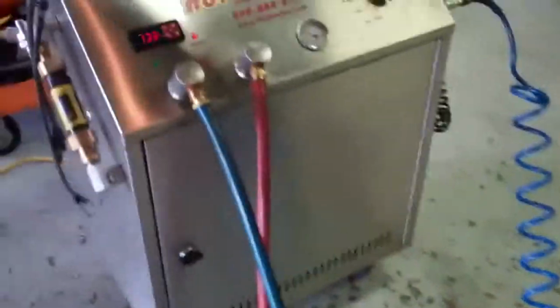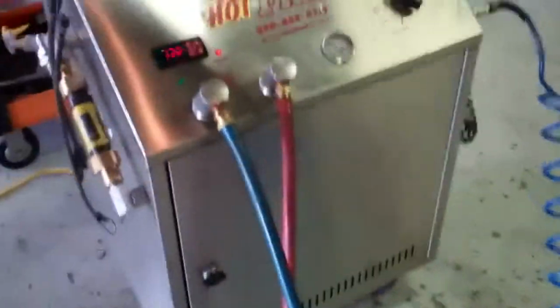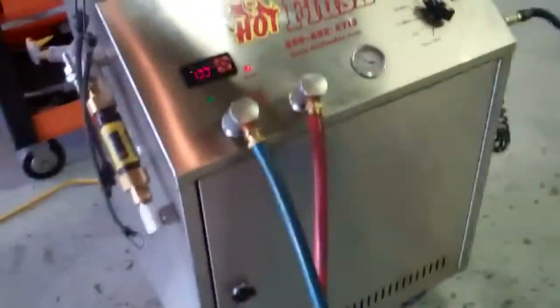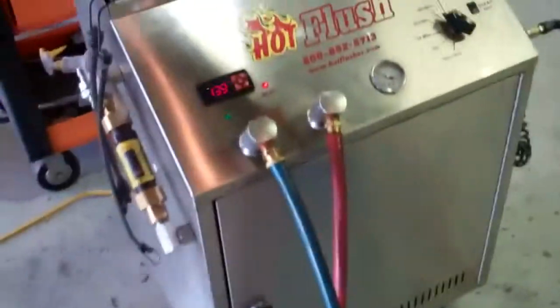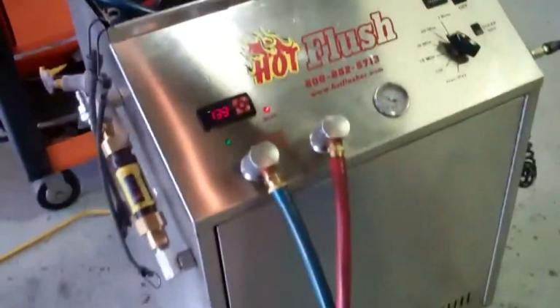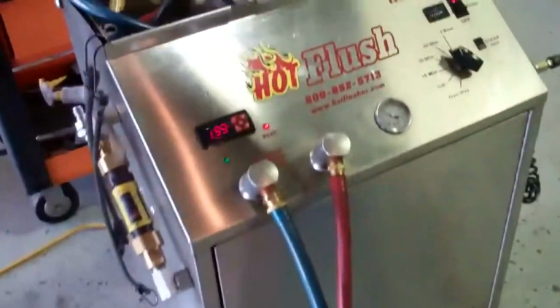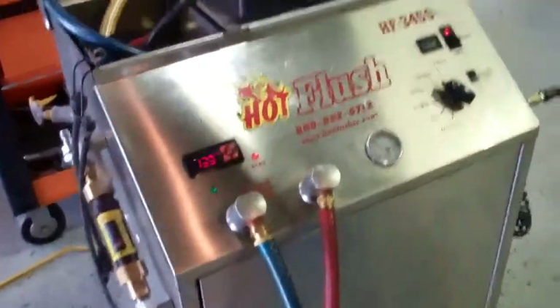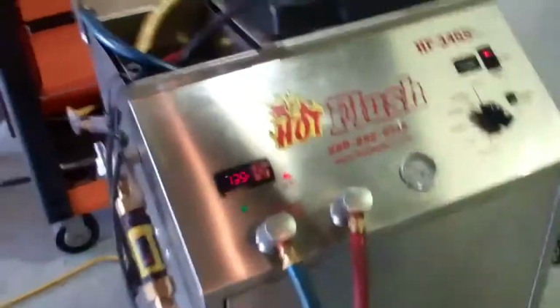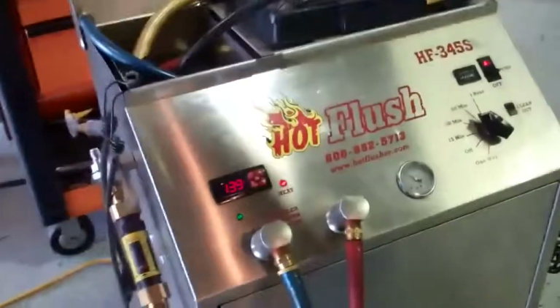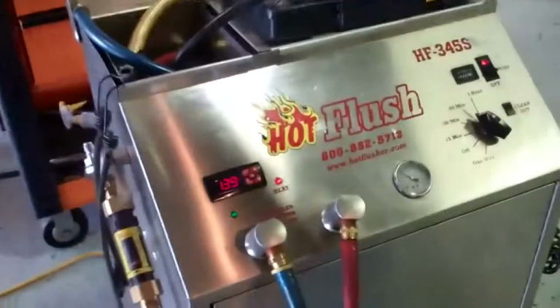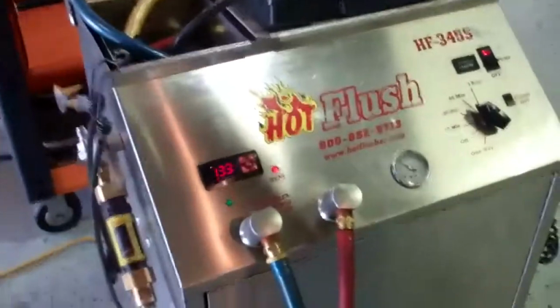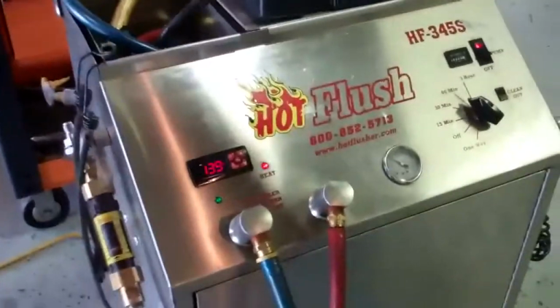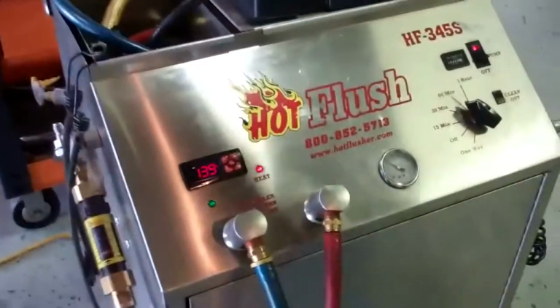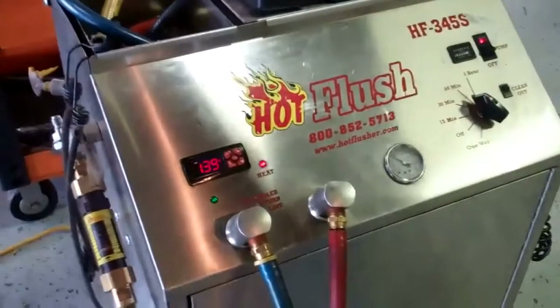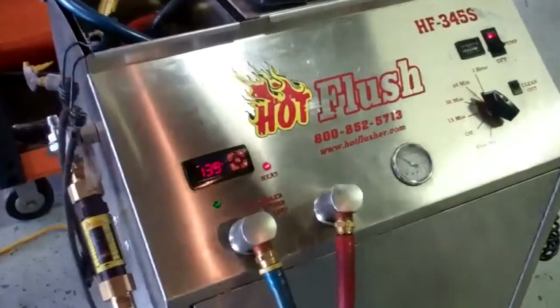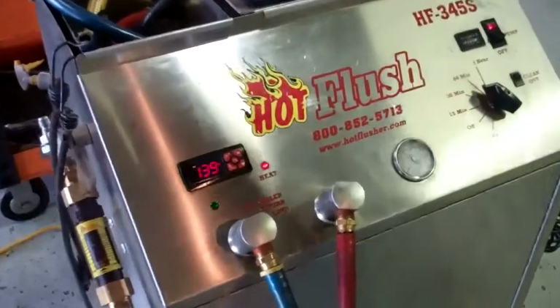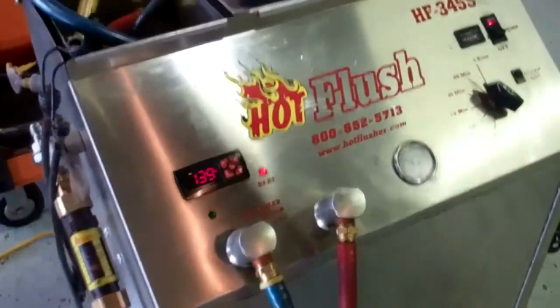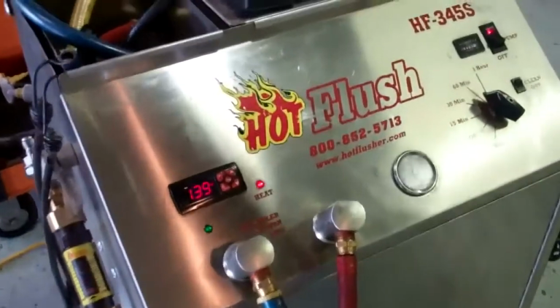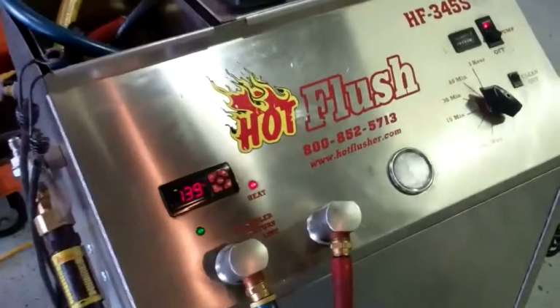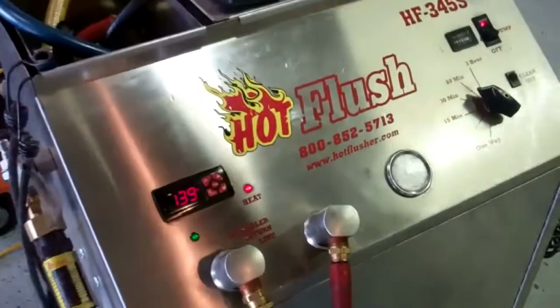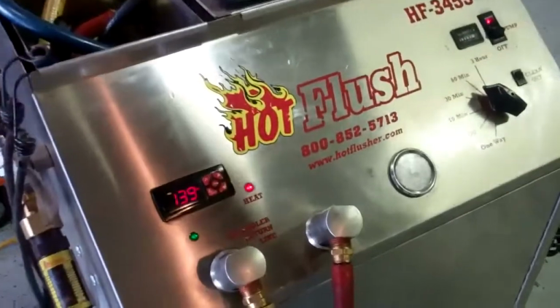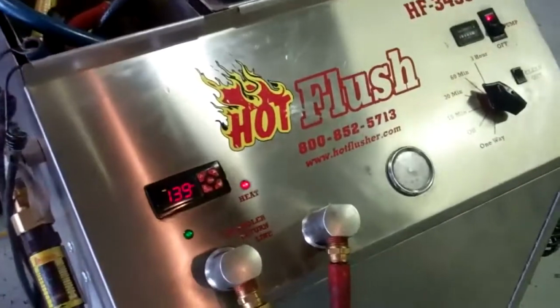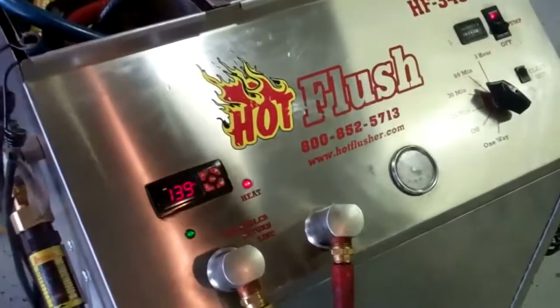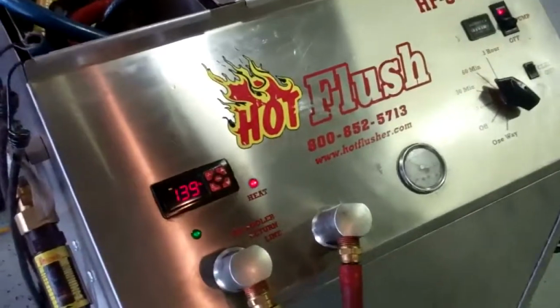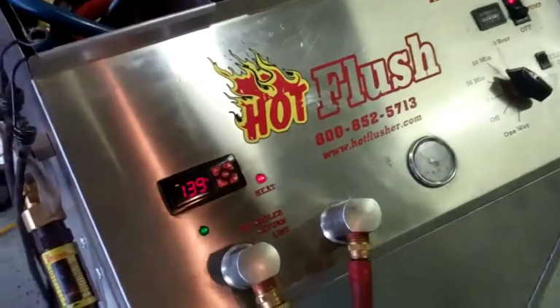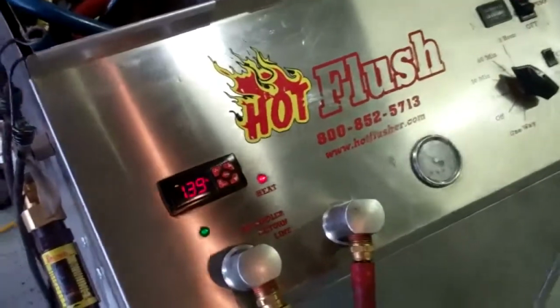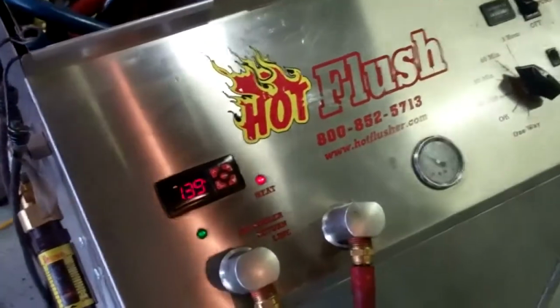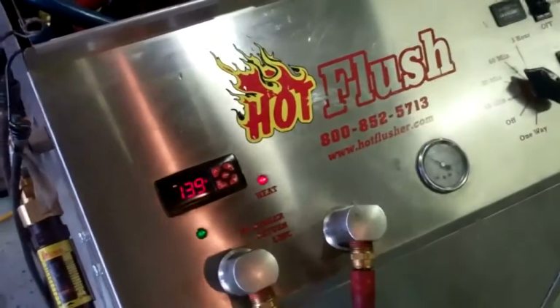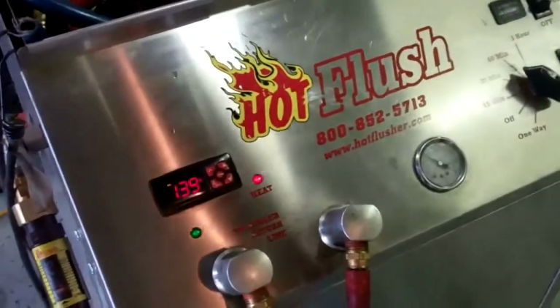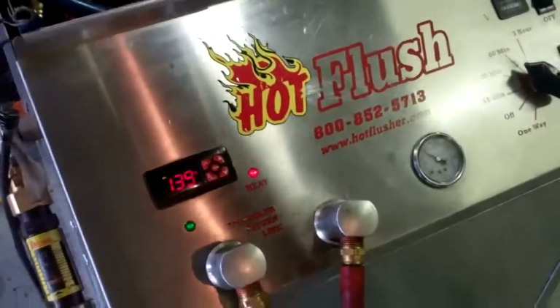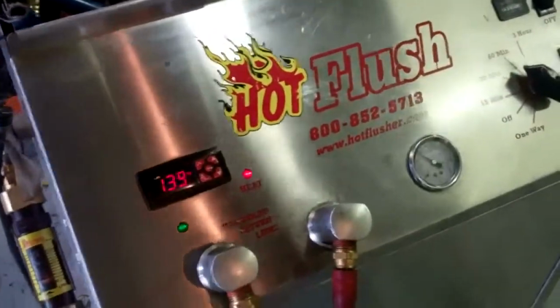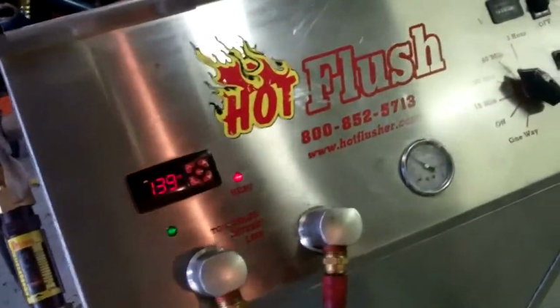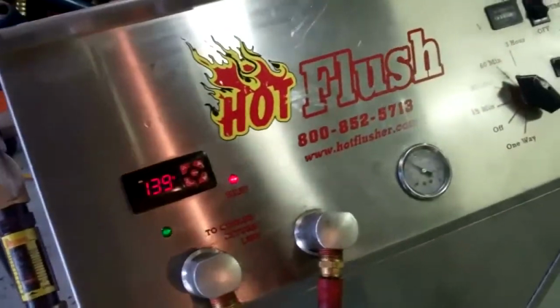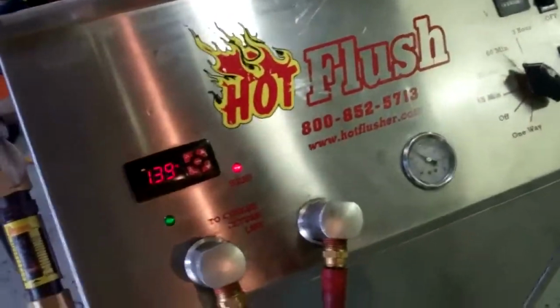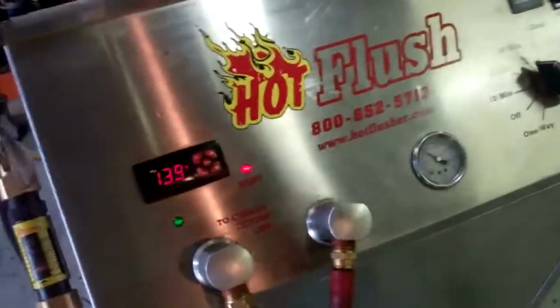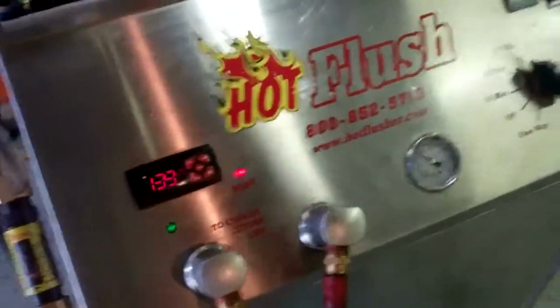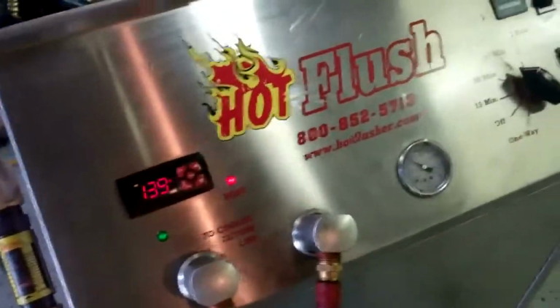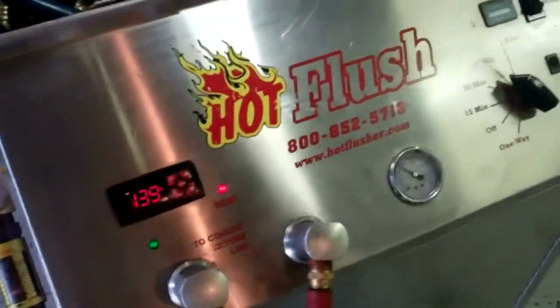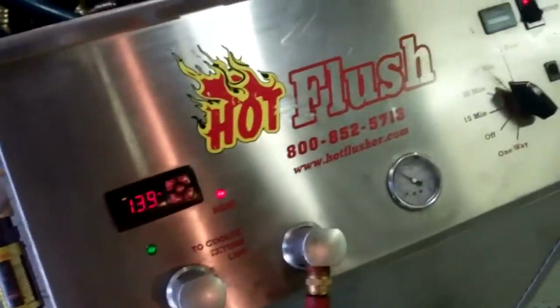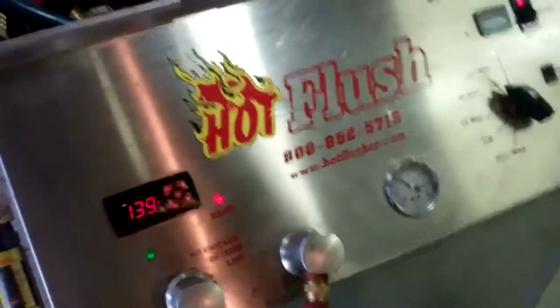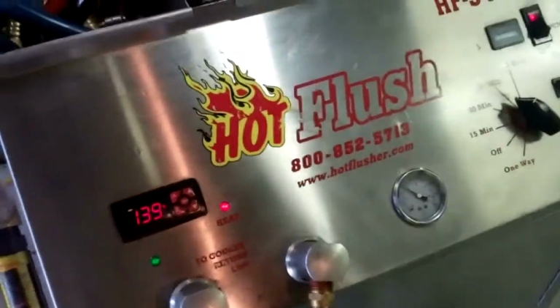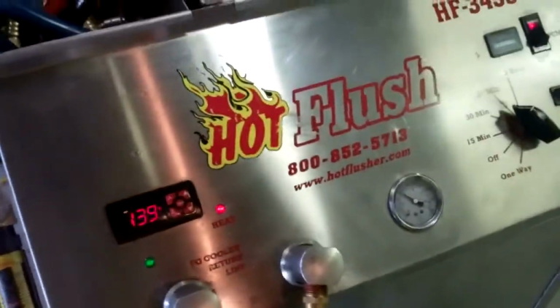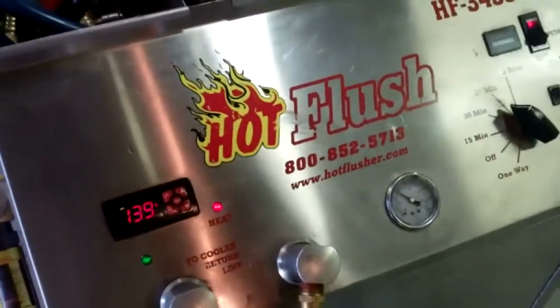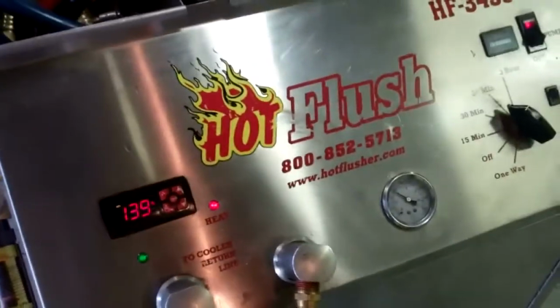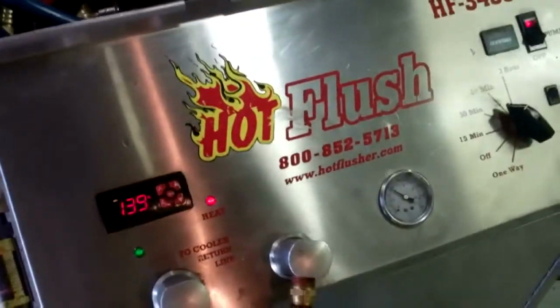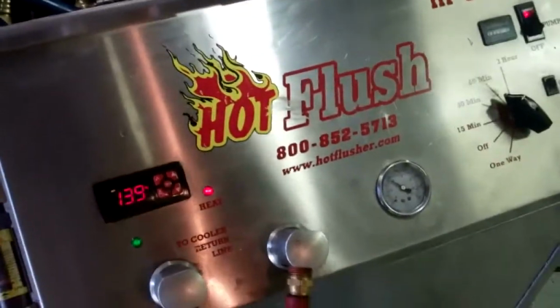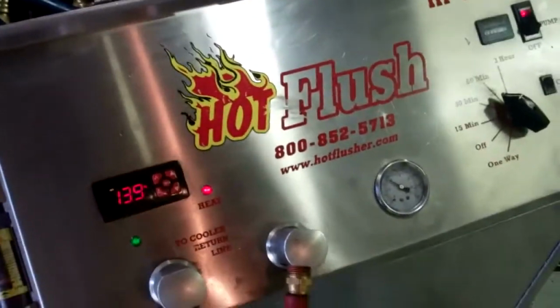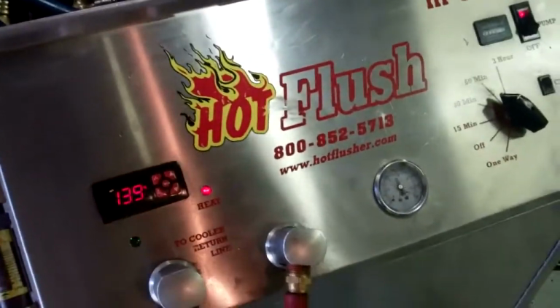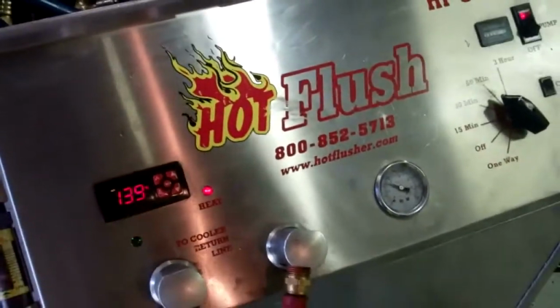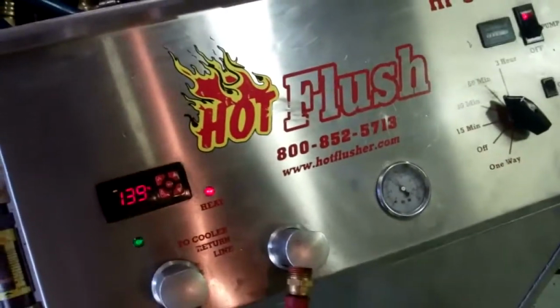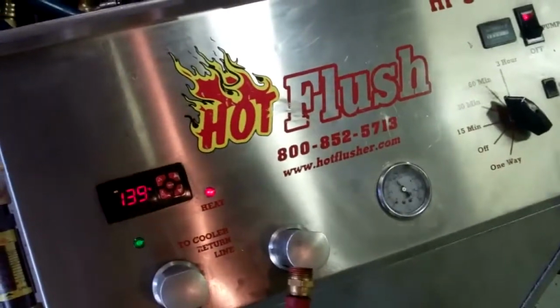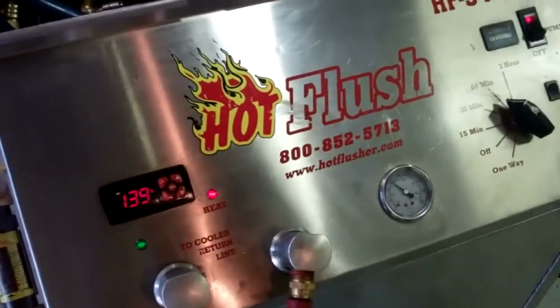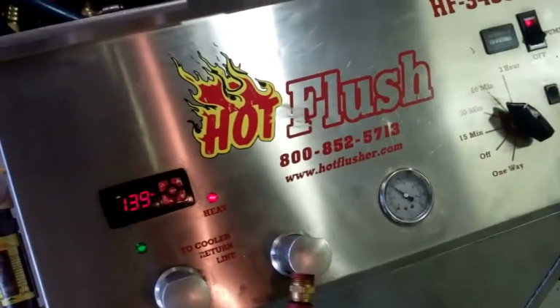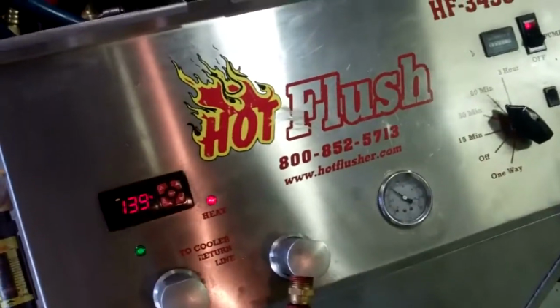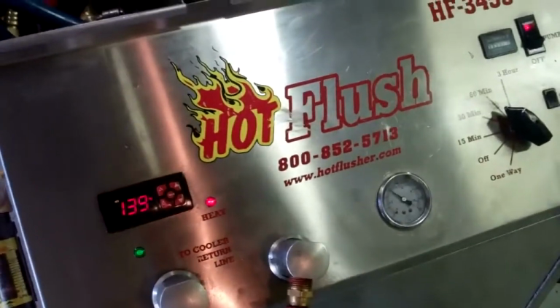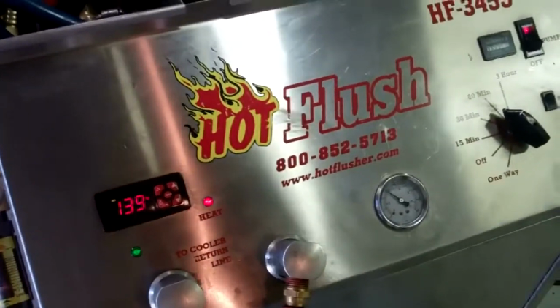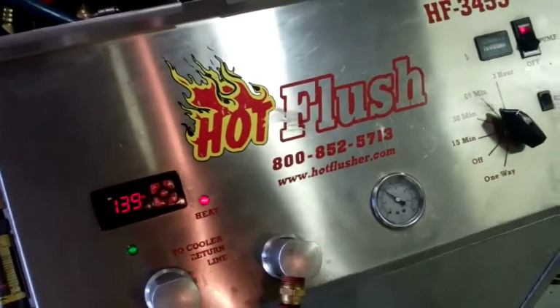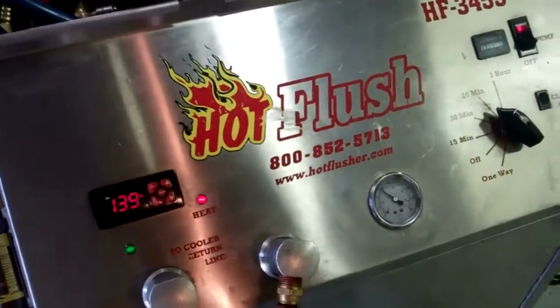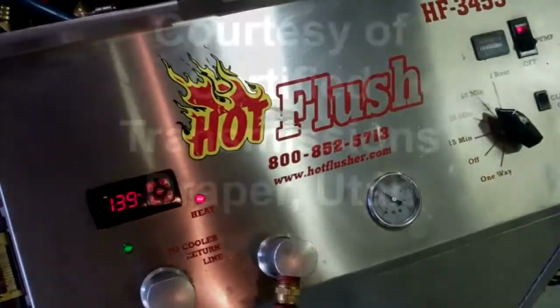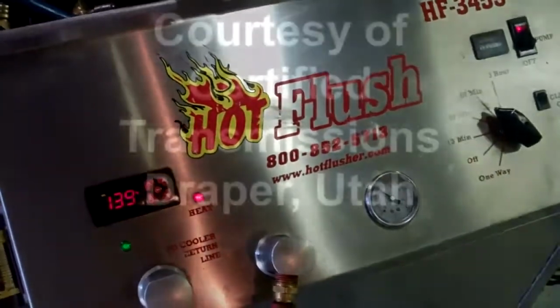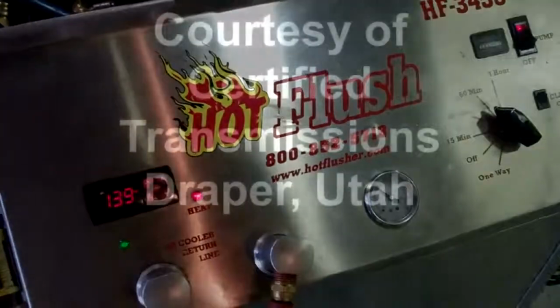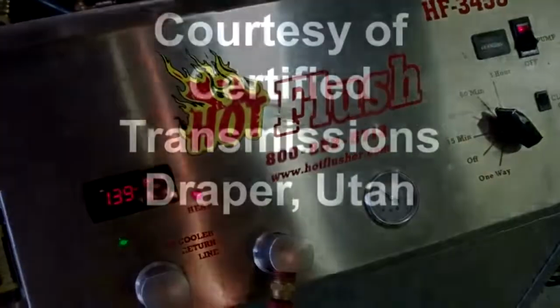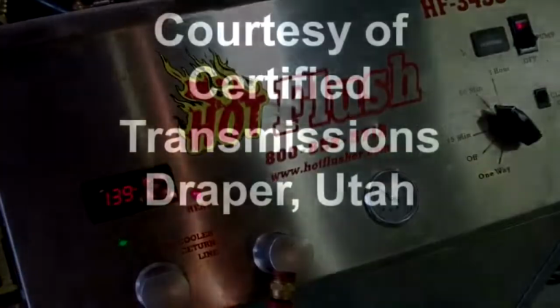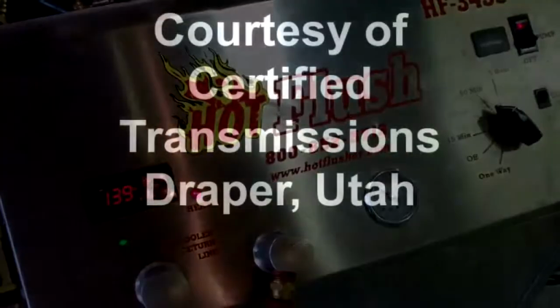That's how we clean out the cooling system portion of your transmission. Certified Transmissions, Draper, Utah.